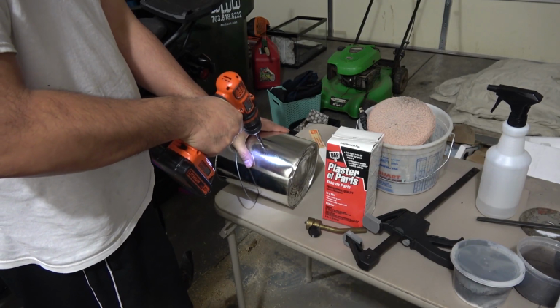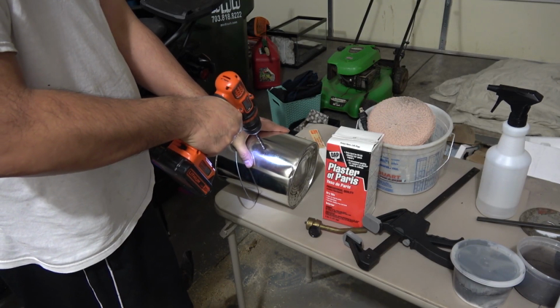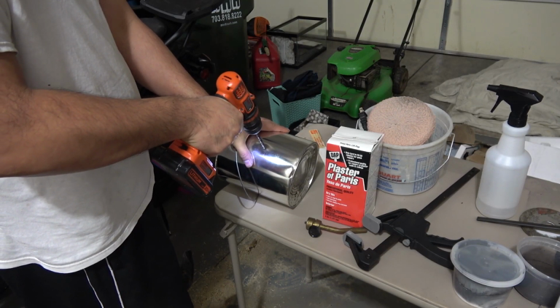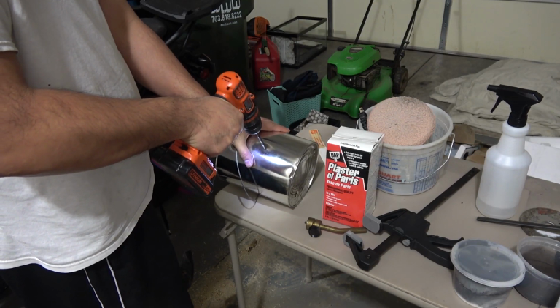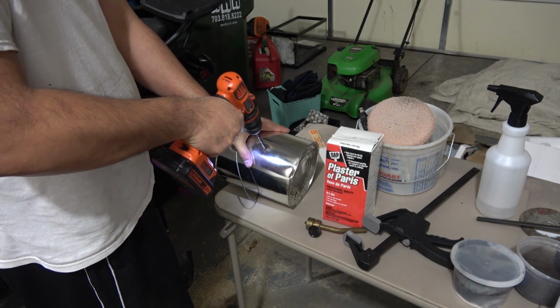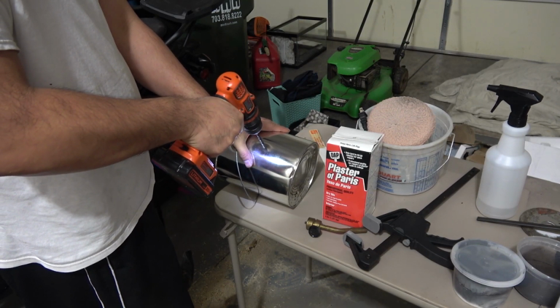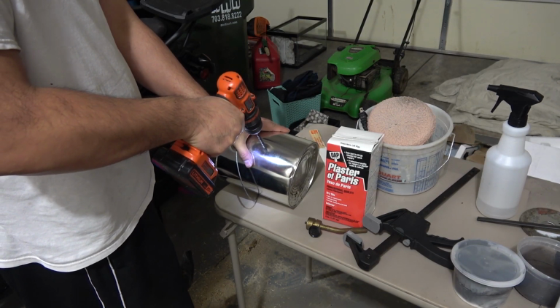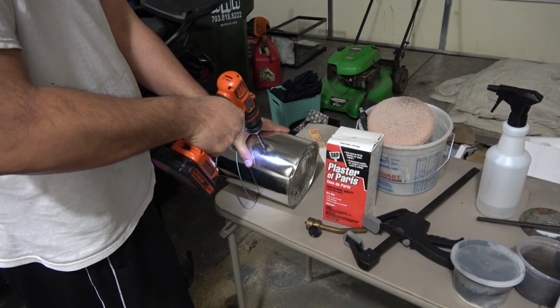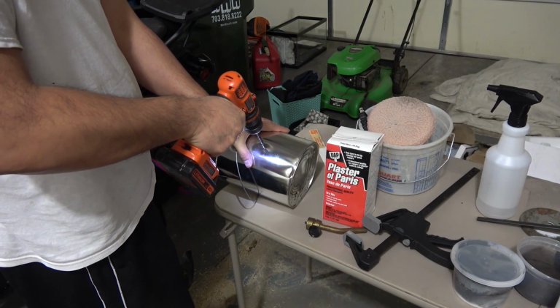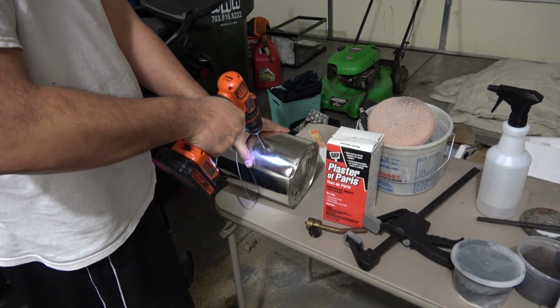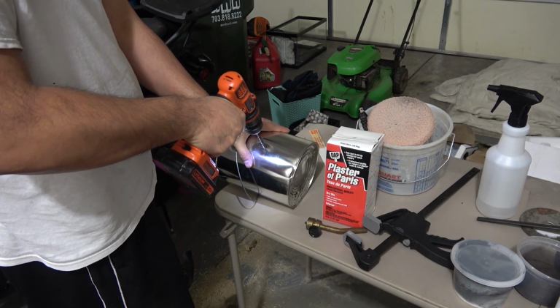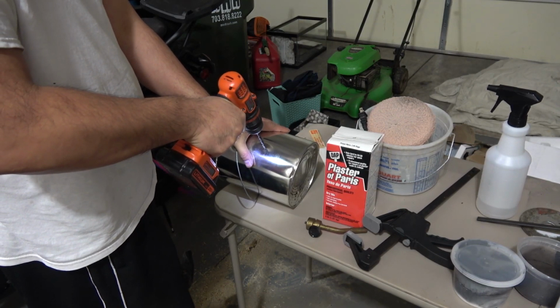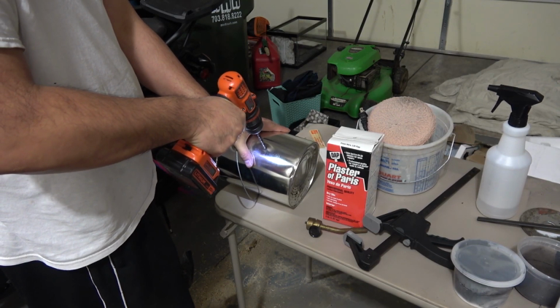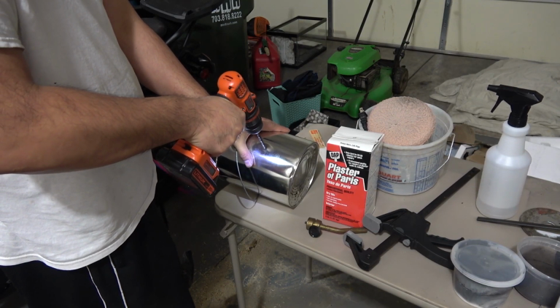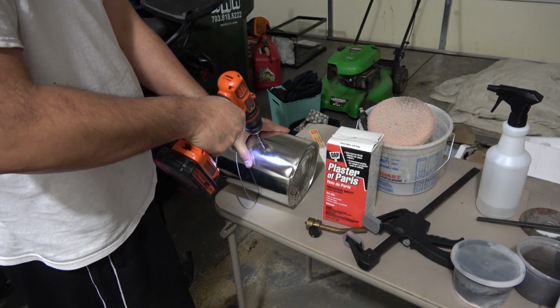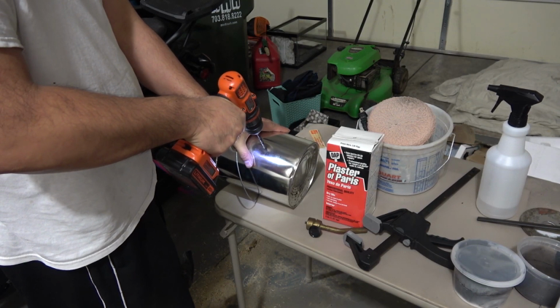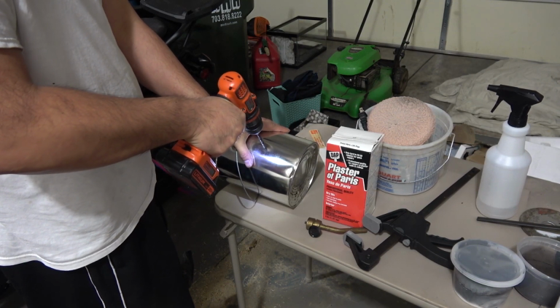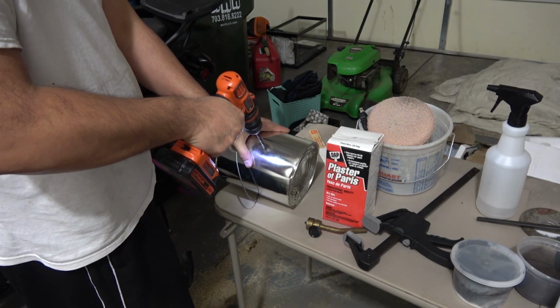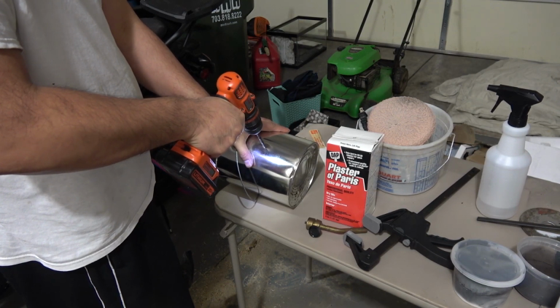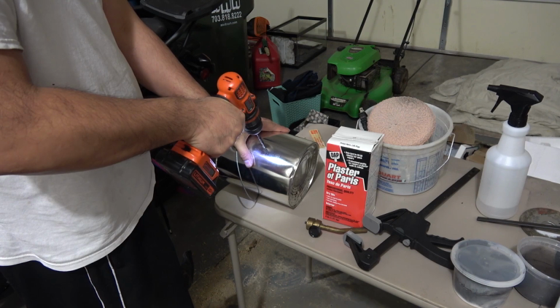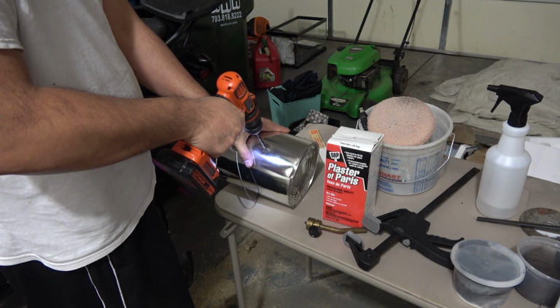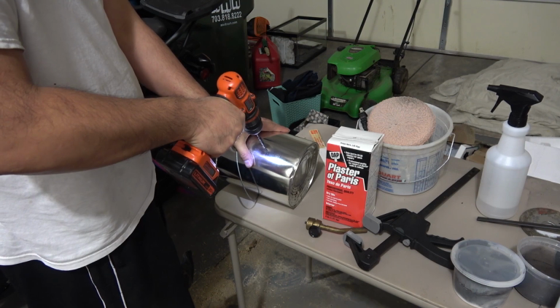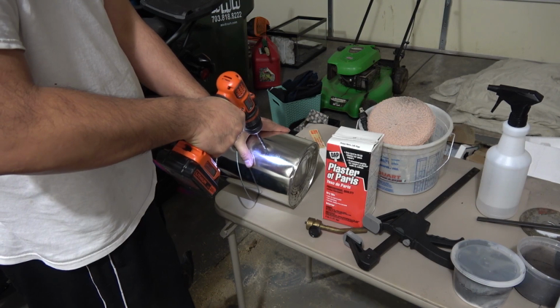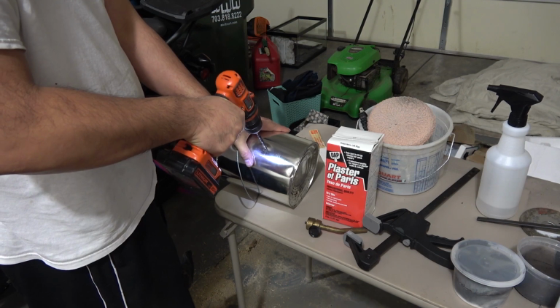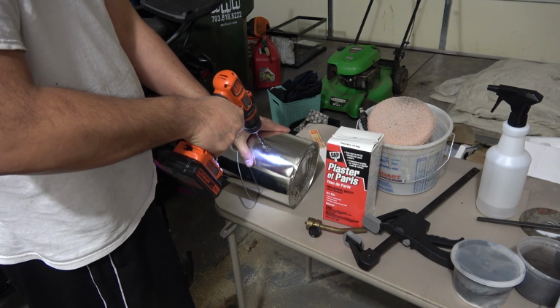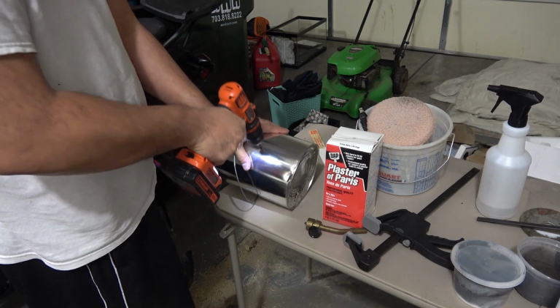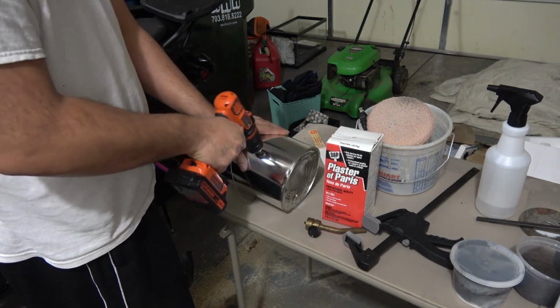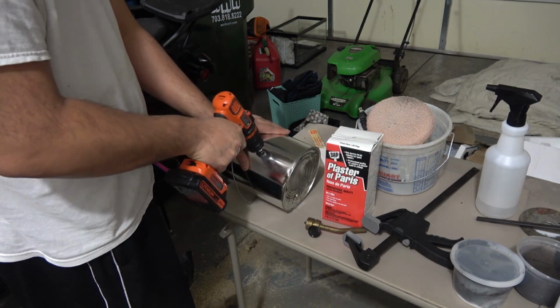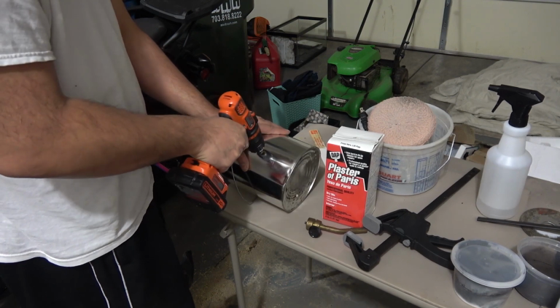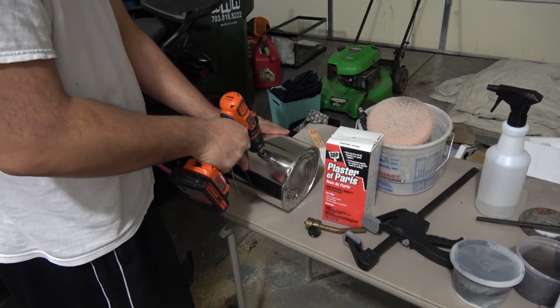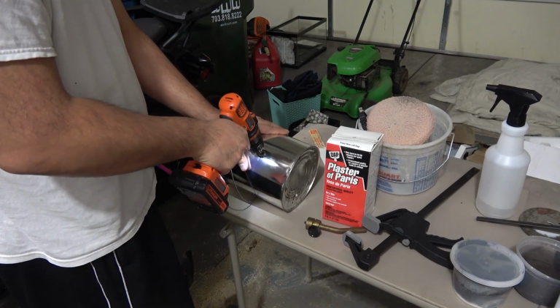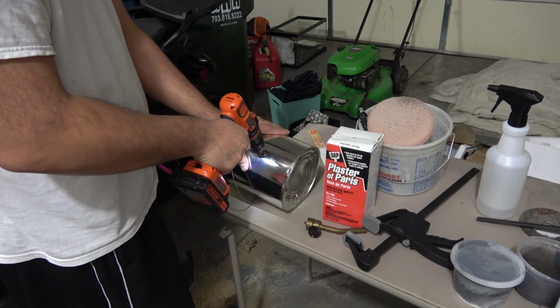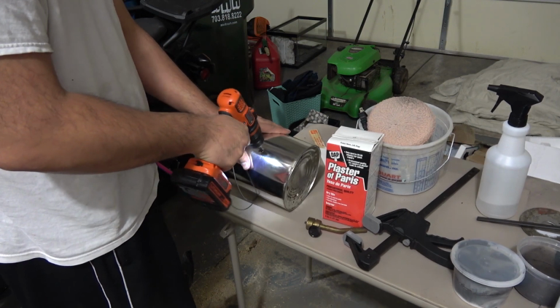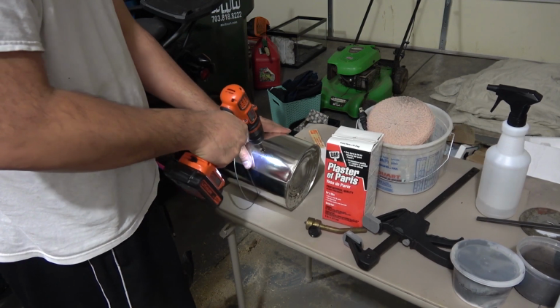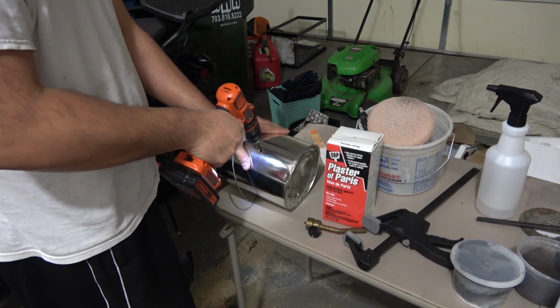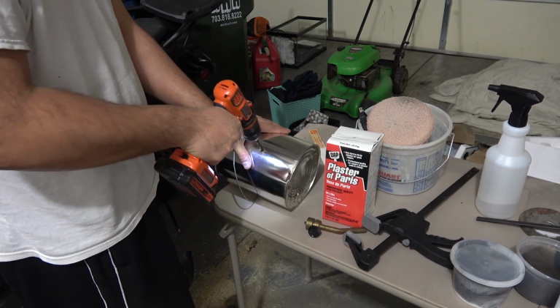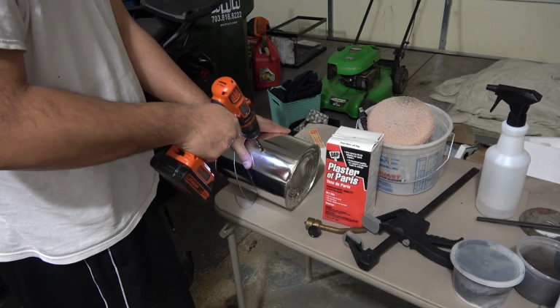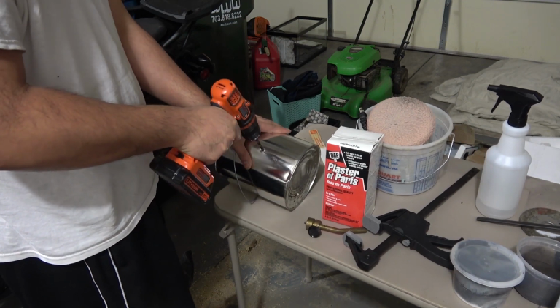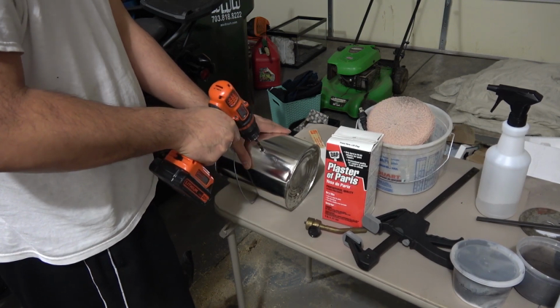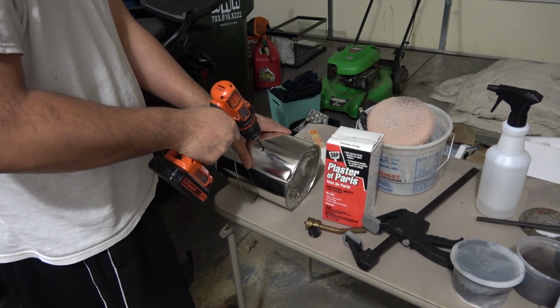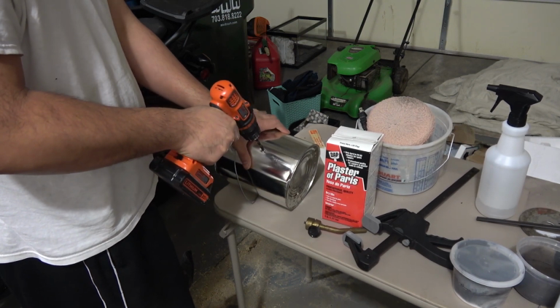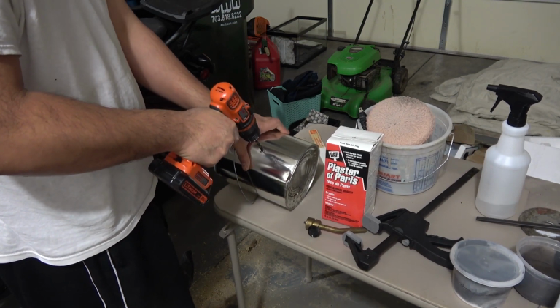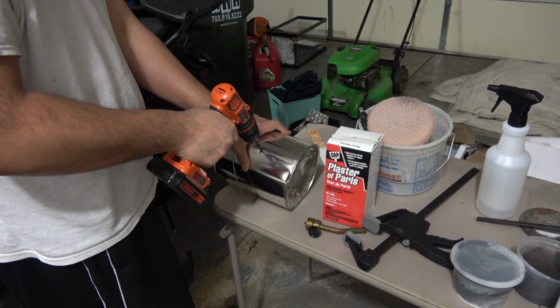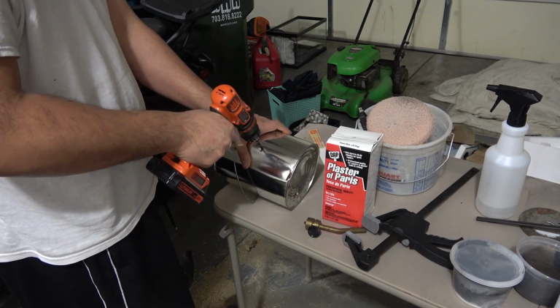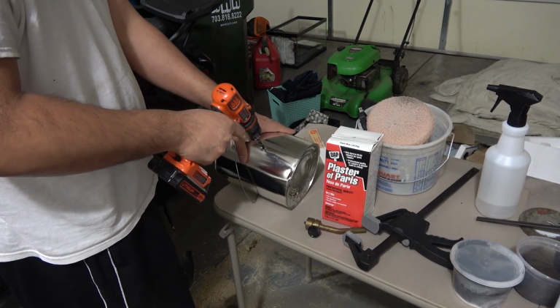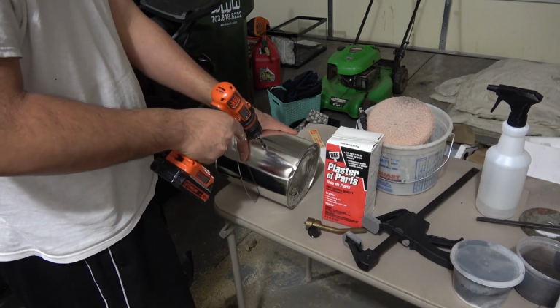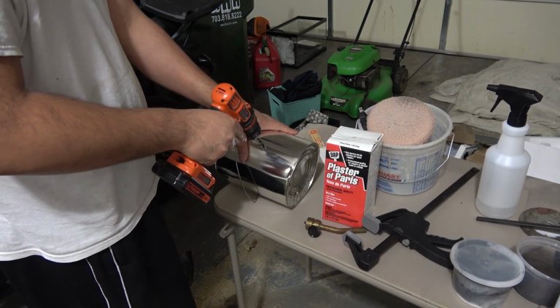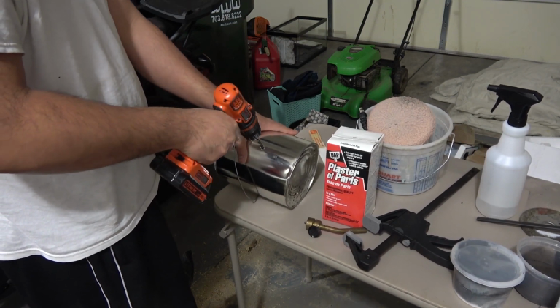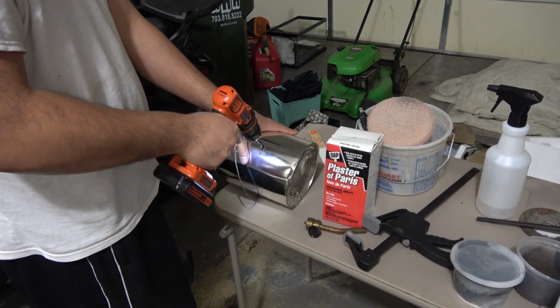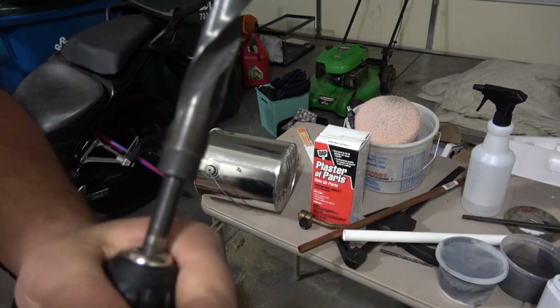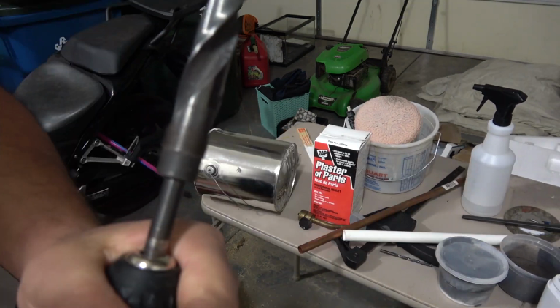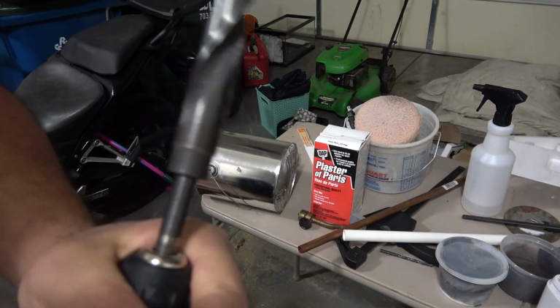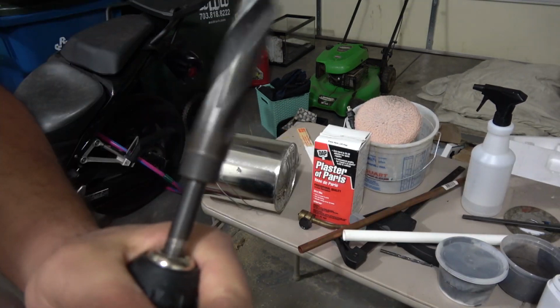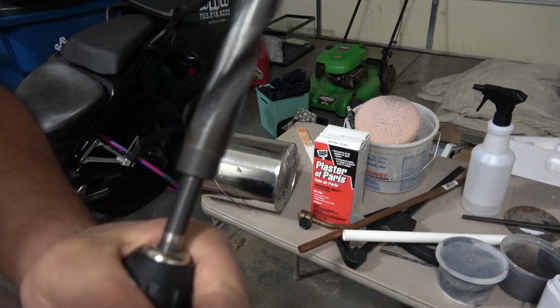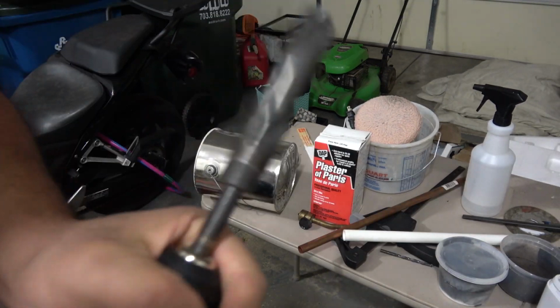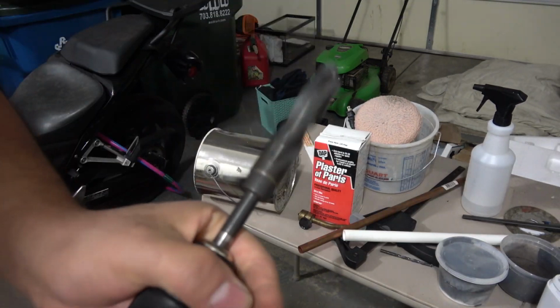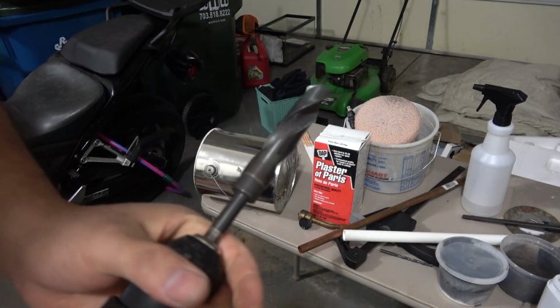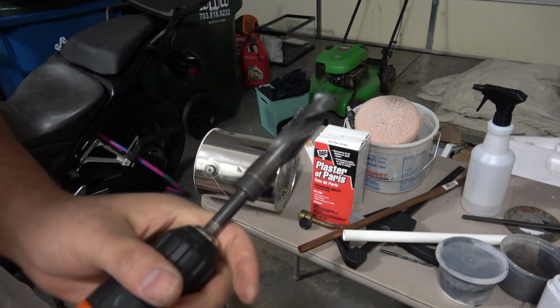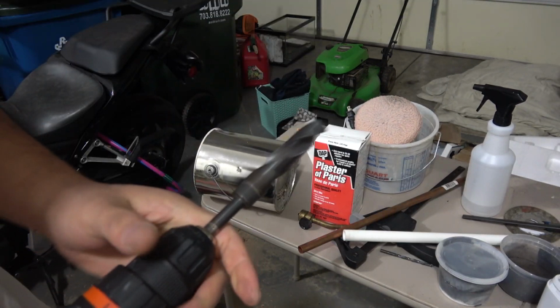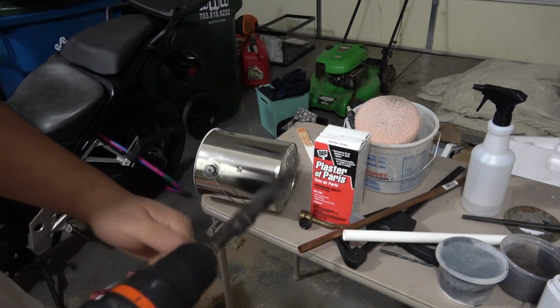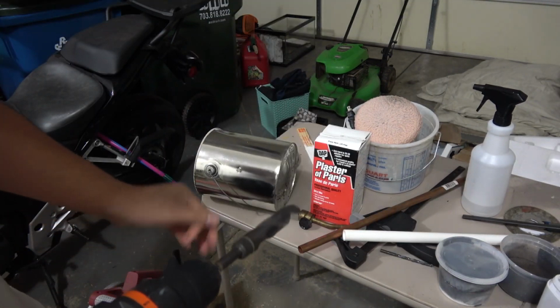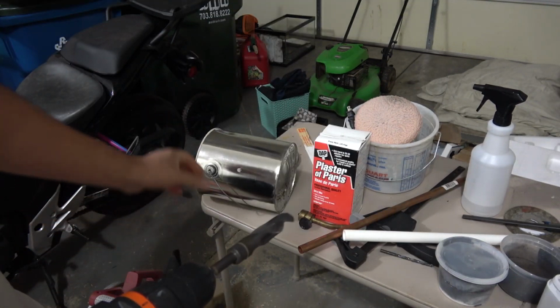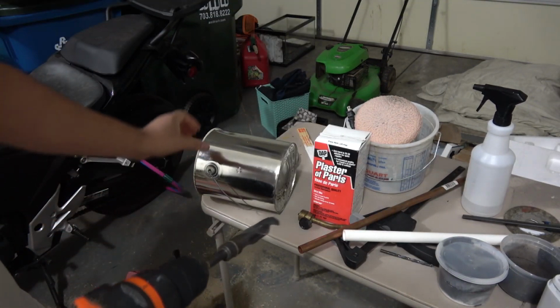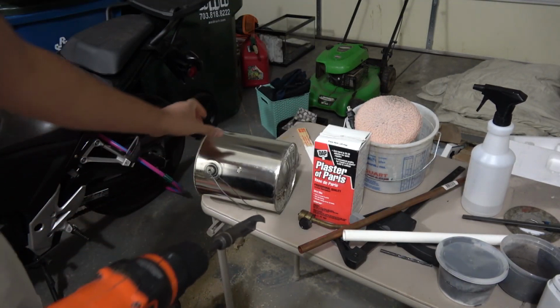This is where the torch is gonna go. The sand with the water makes great refractory material which insulates all the heat.